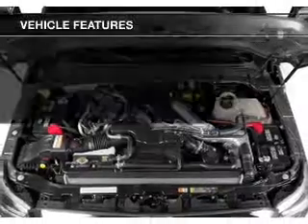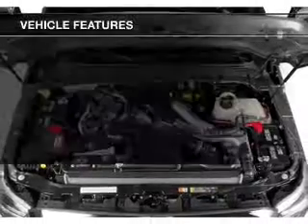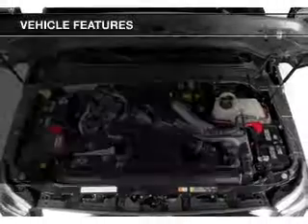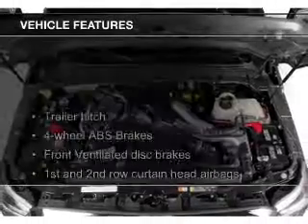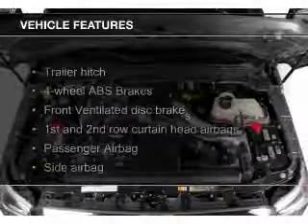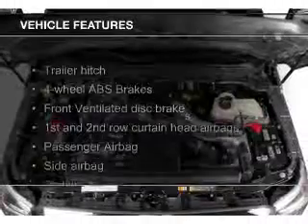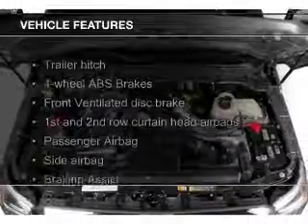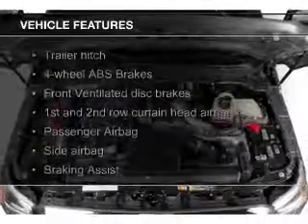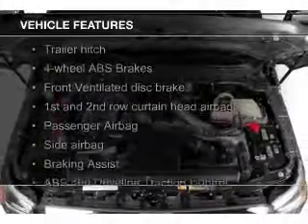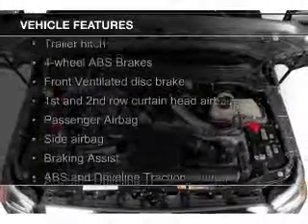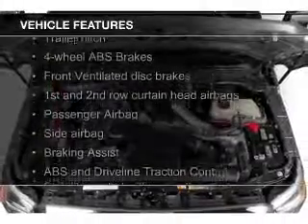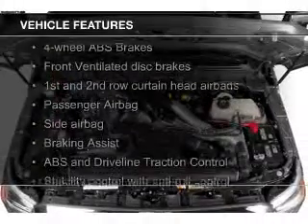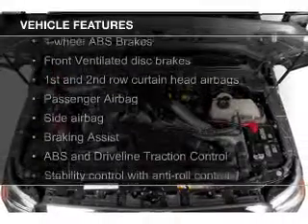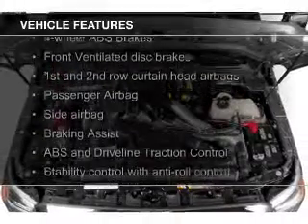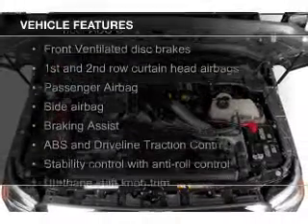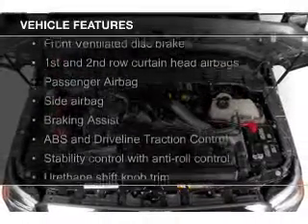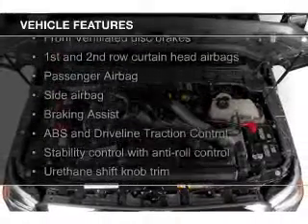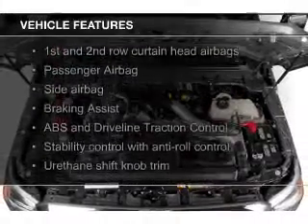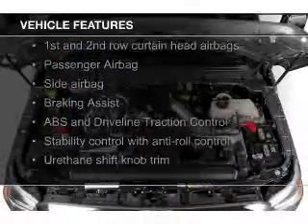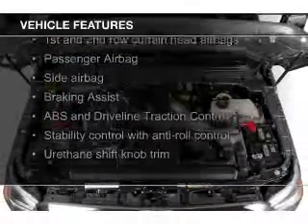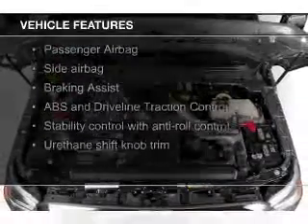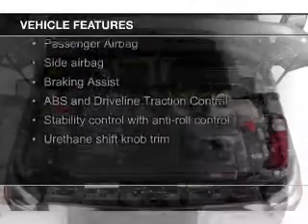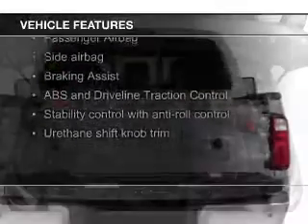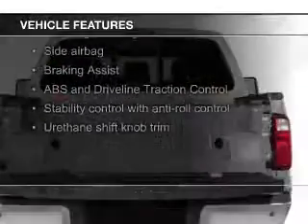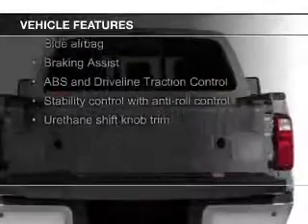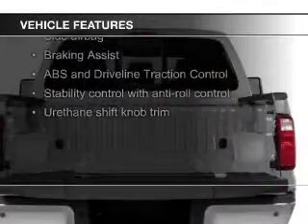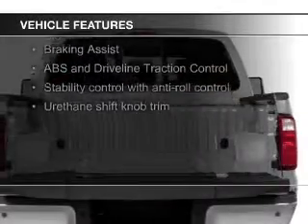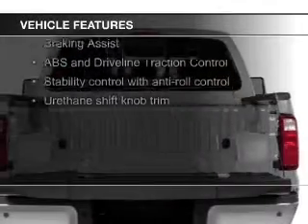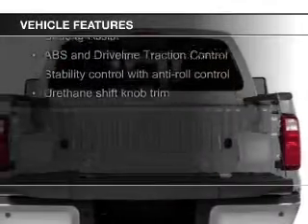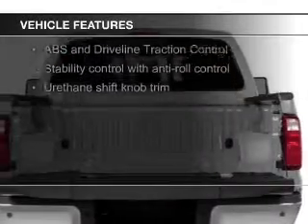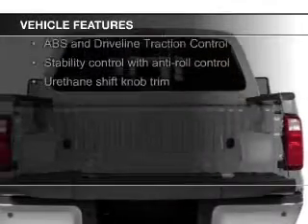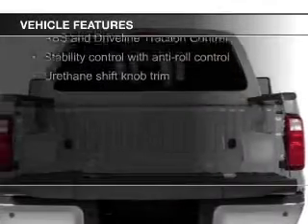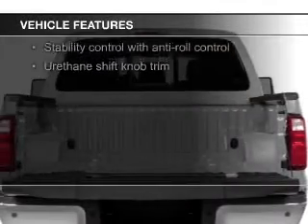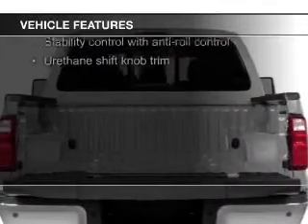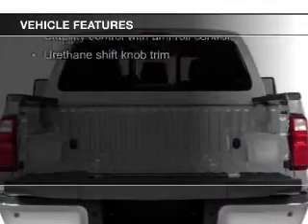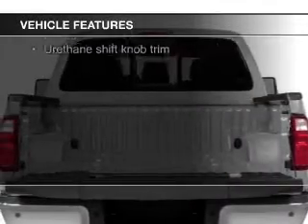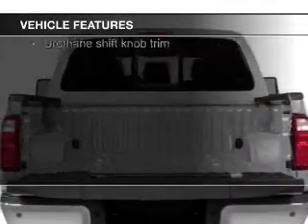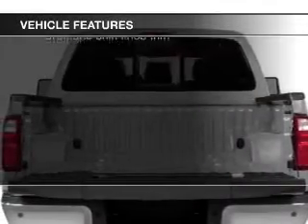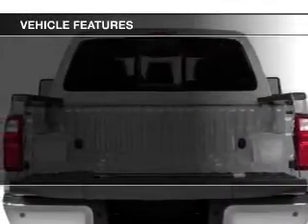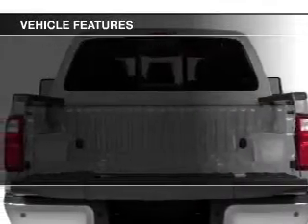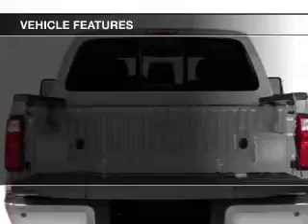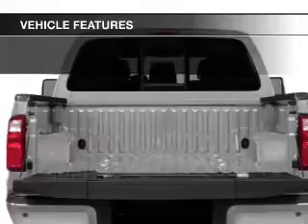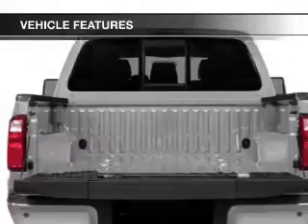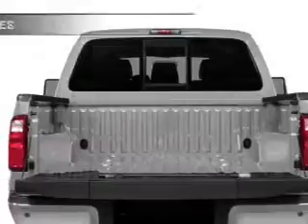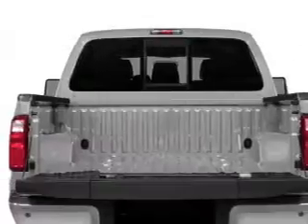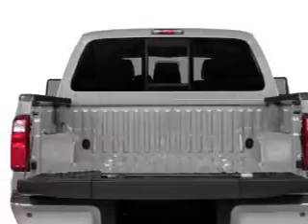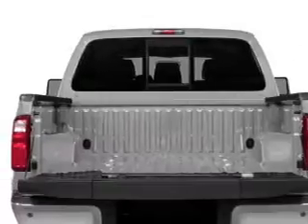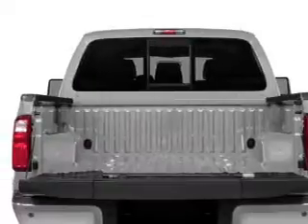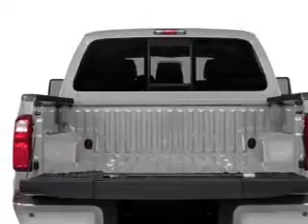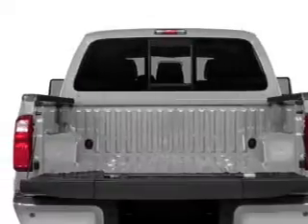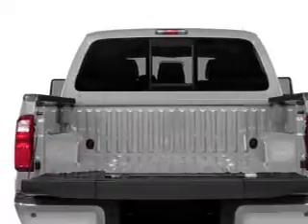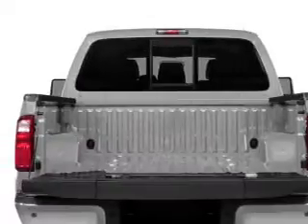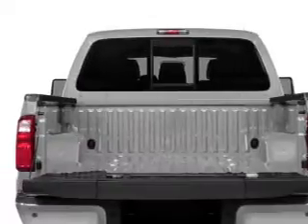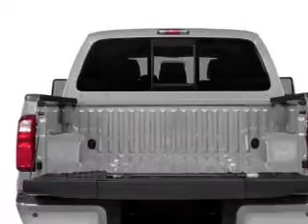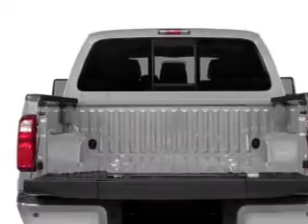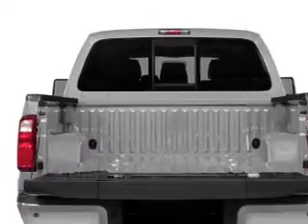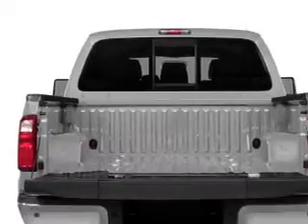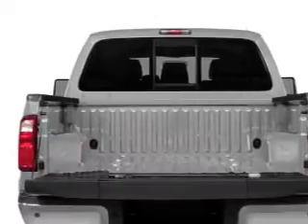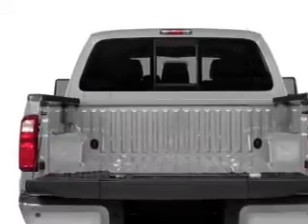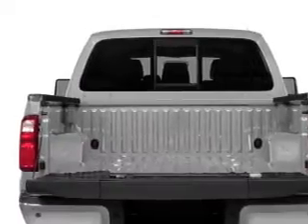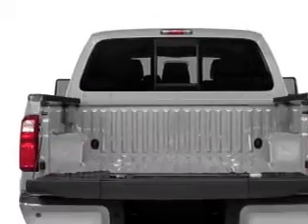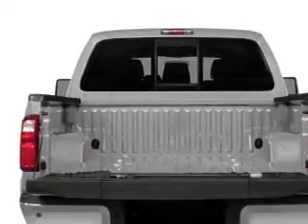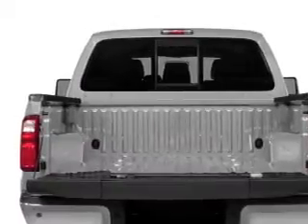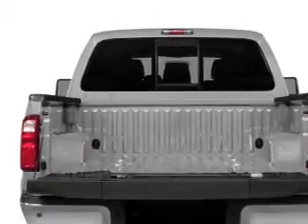The features include trailer hitch, tilt and telescopic steering wheel, split rear seats, and power steering.